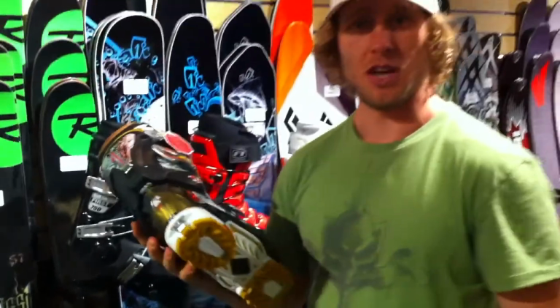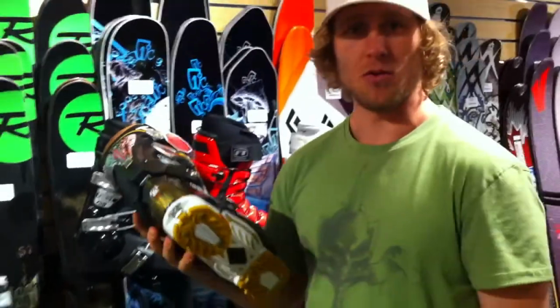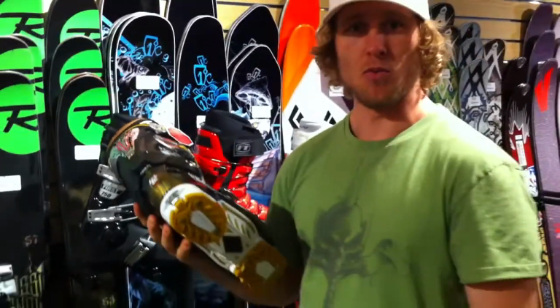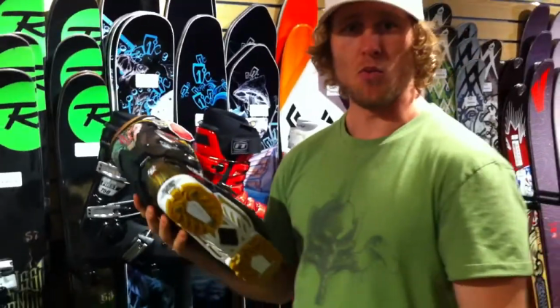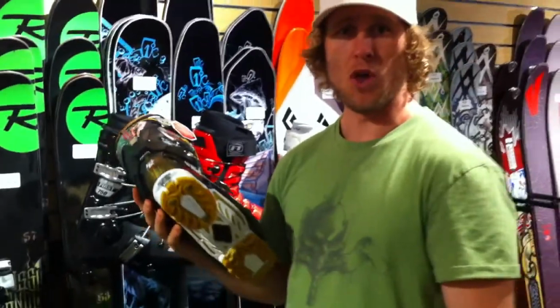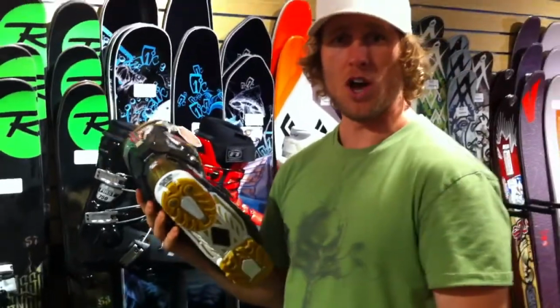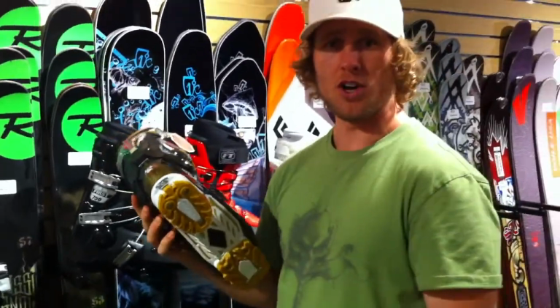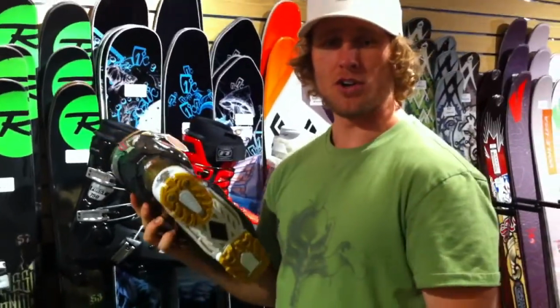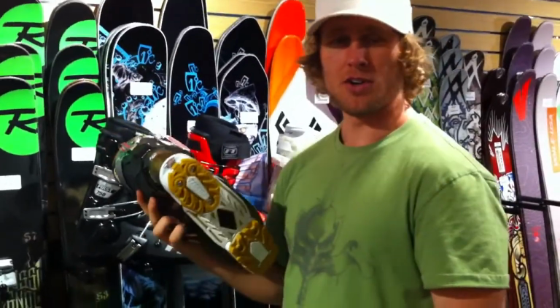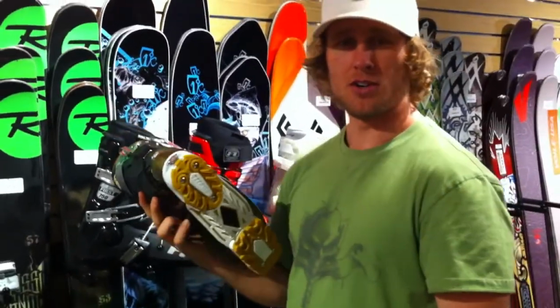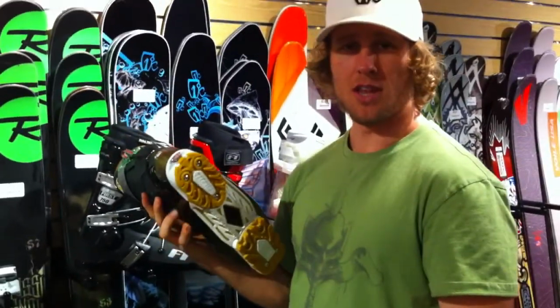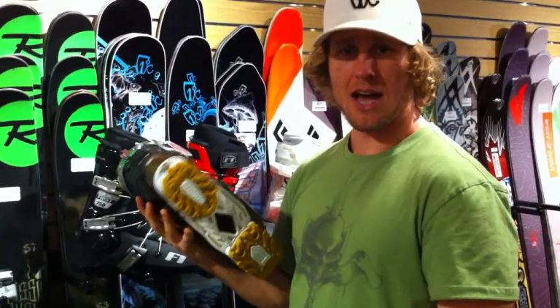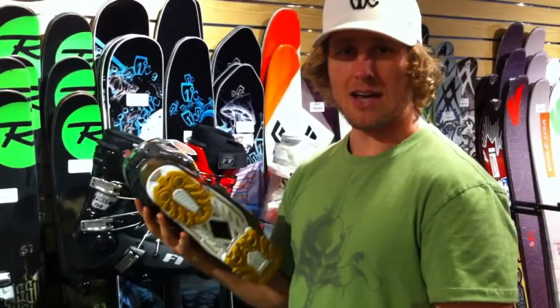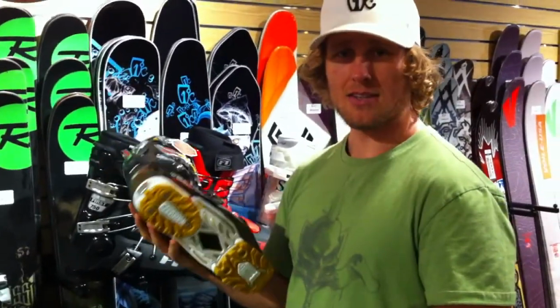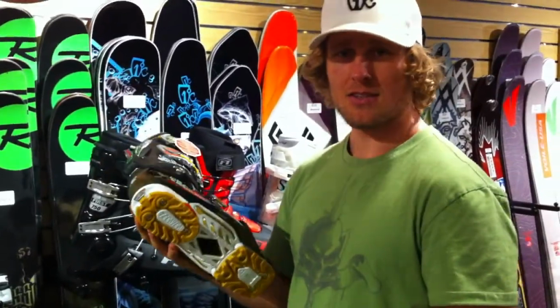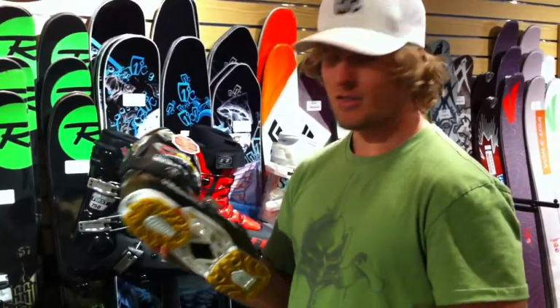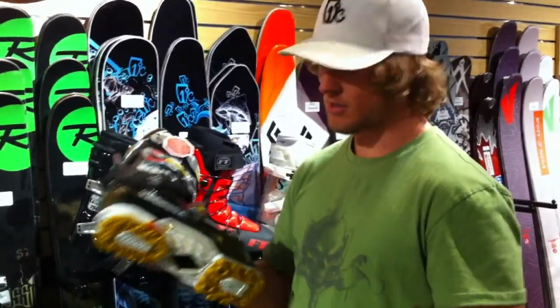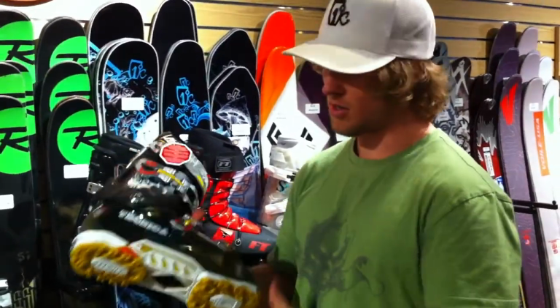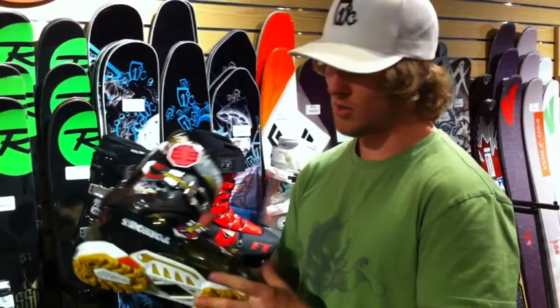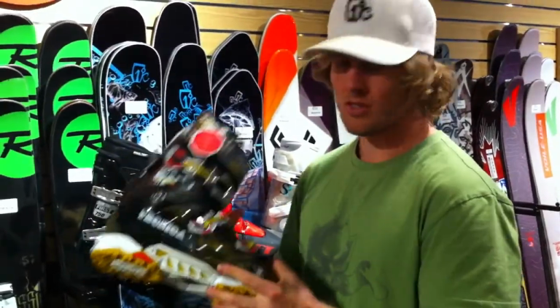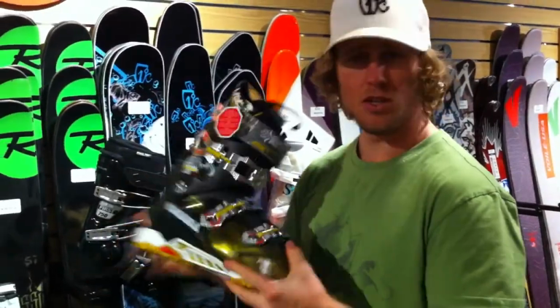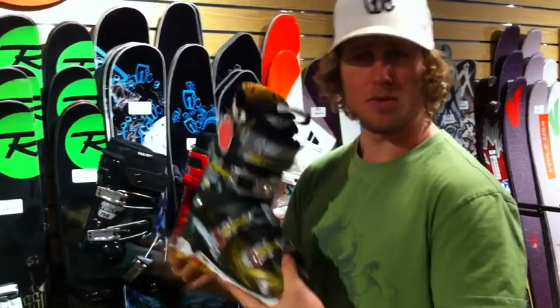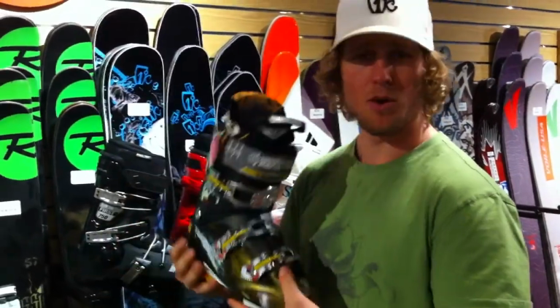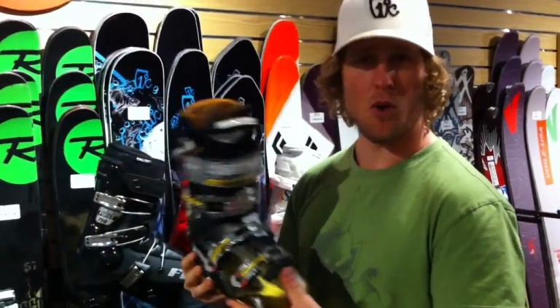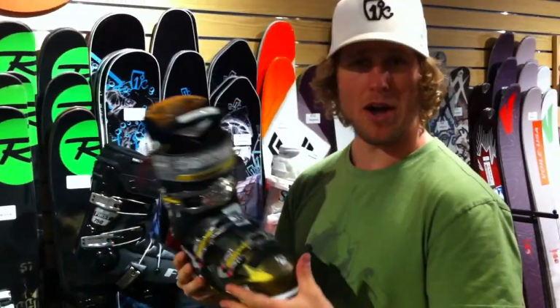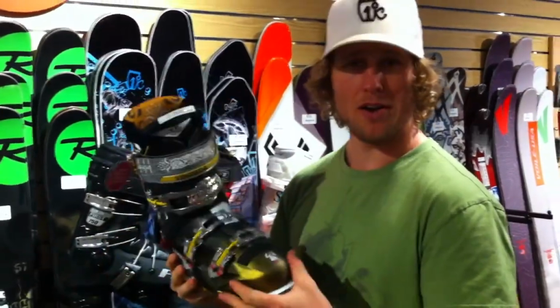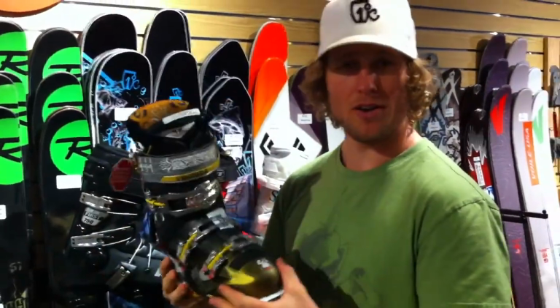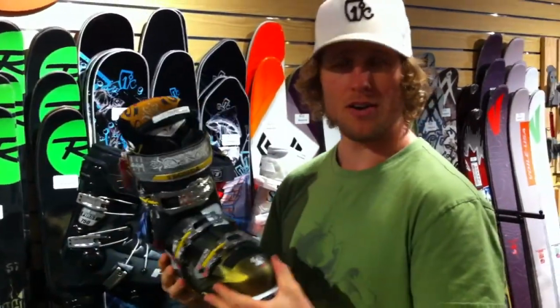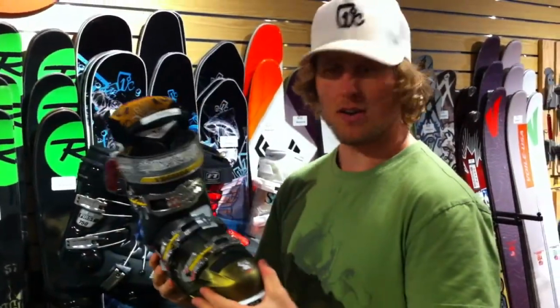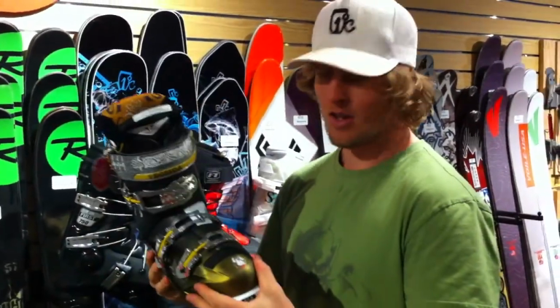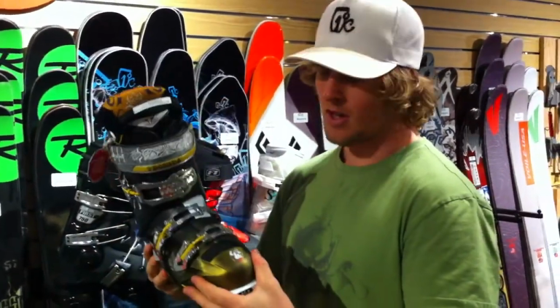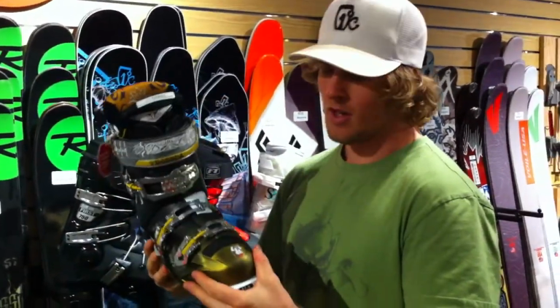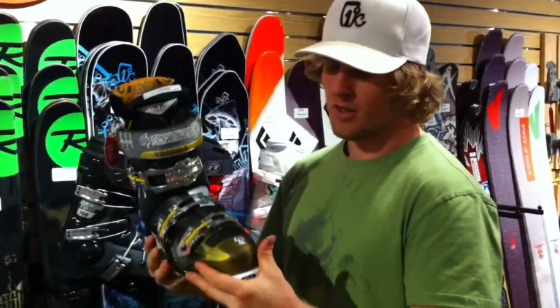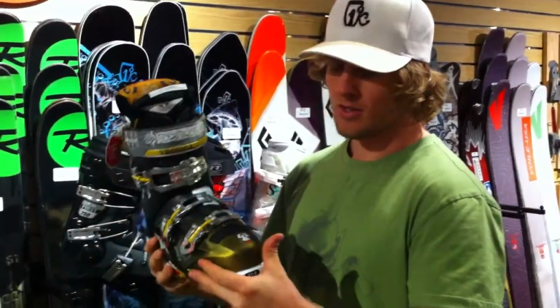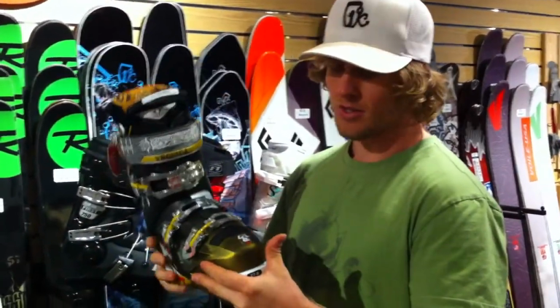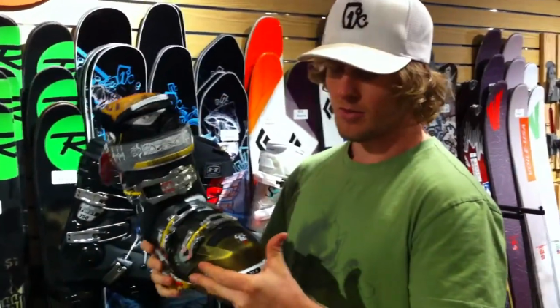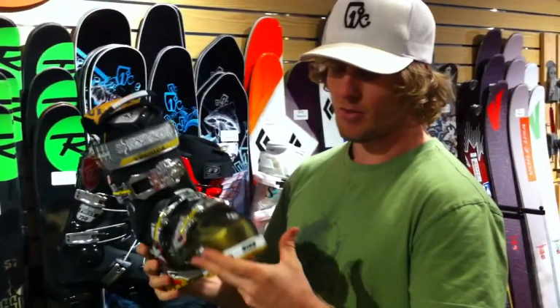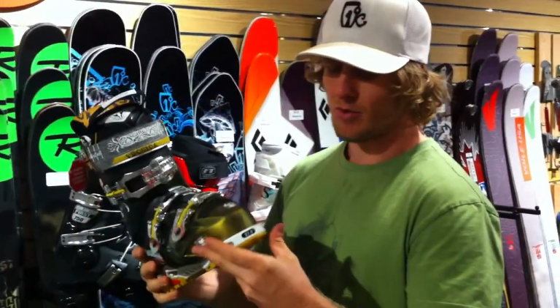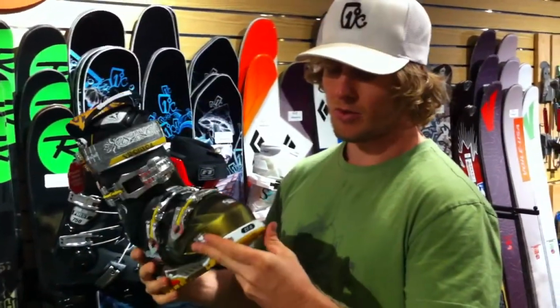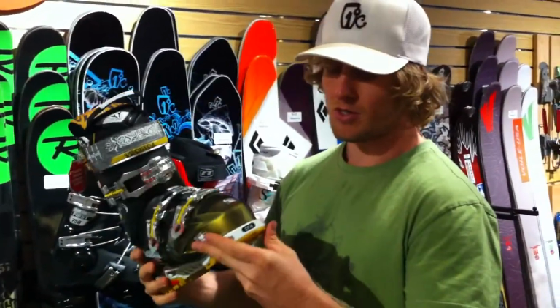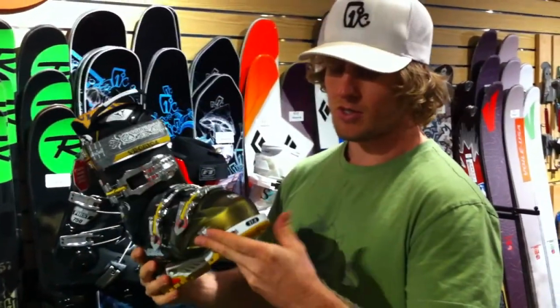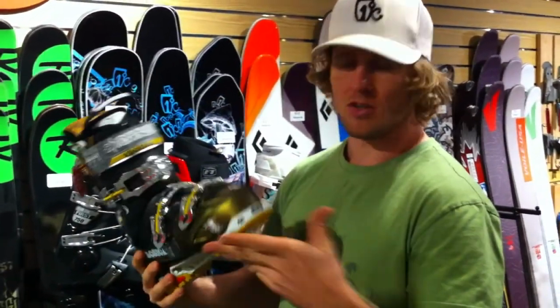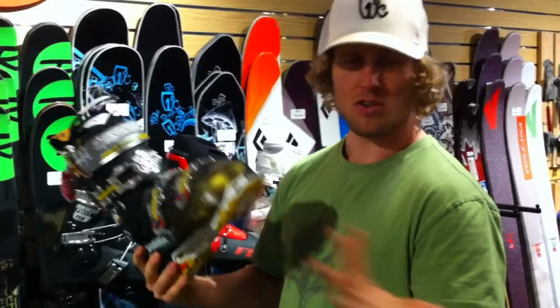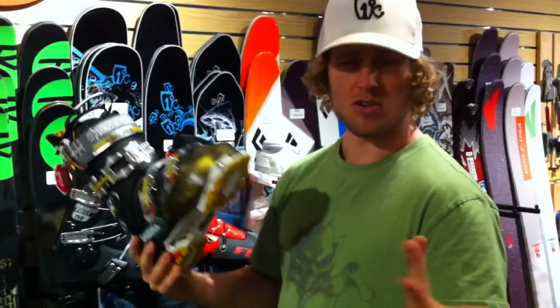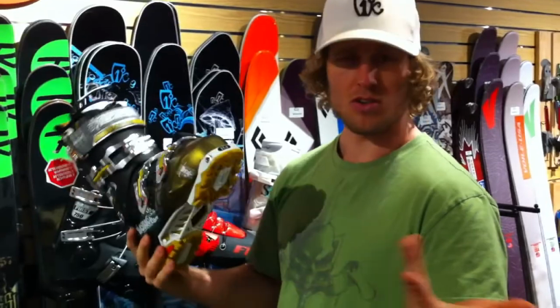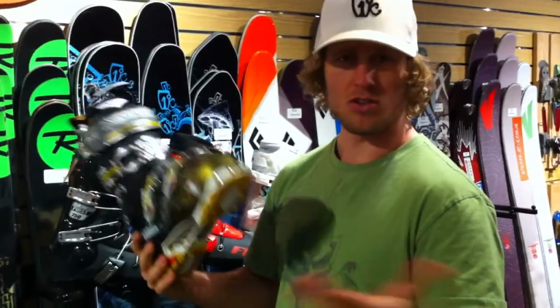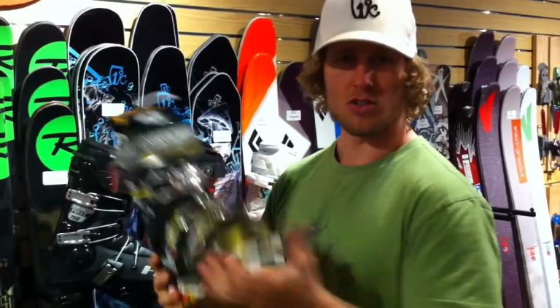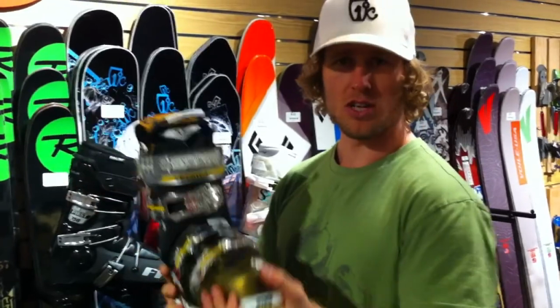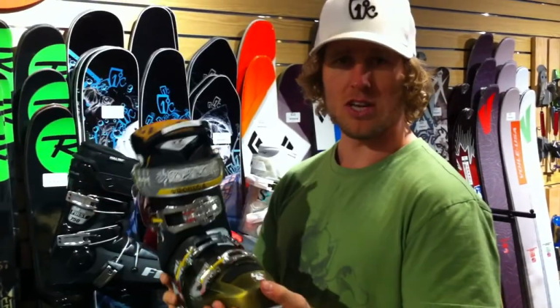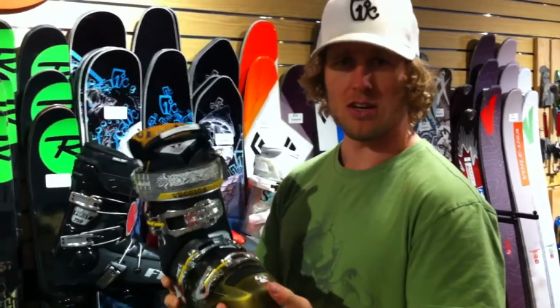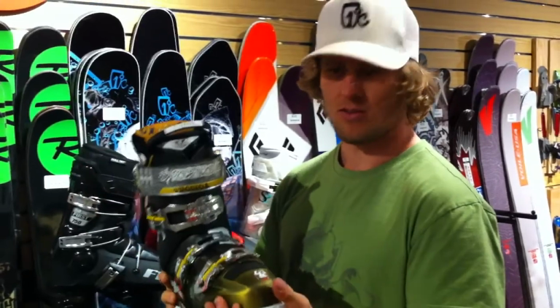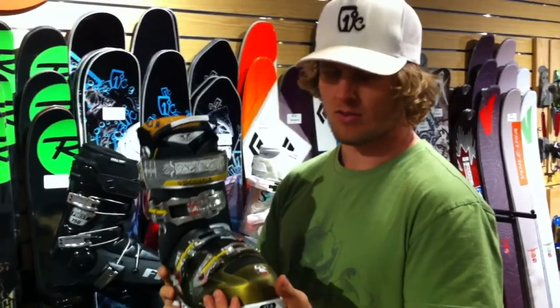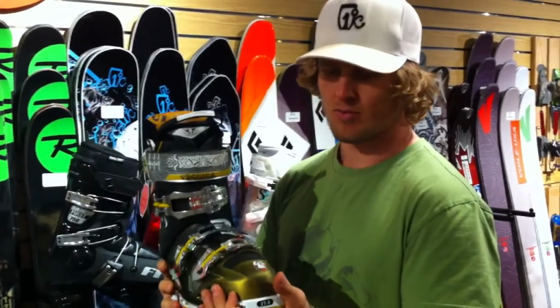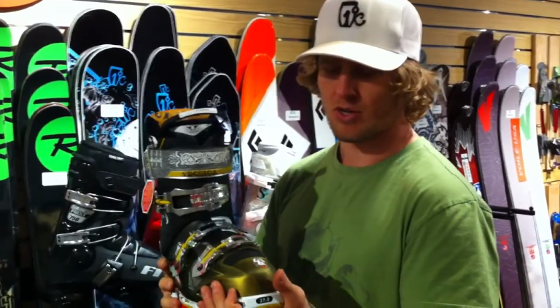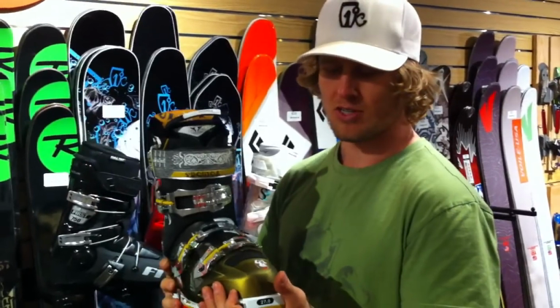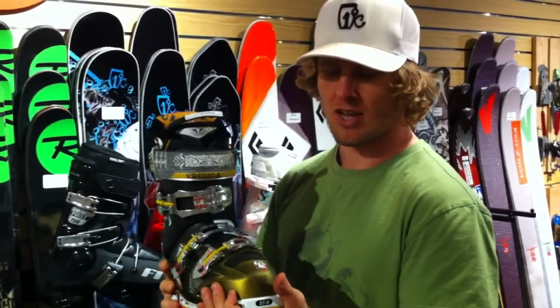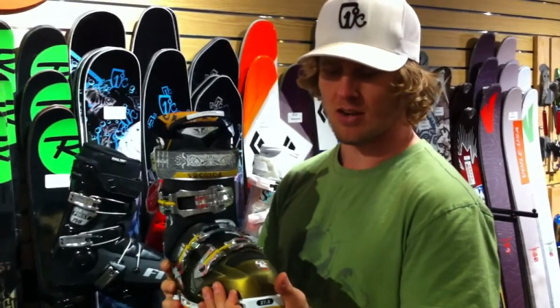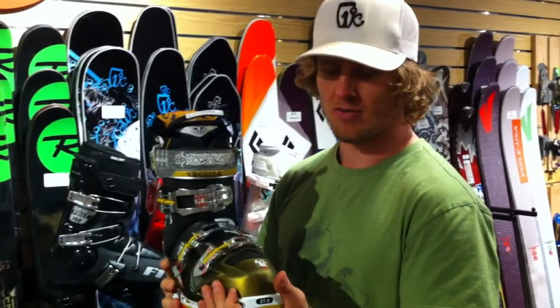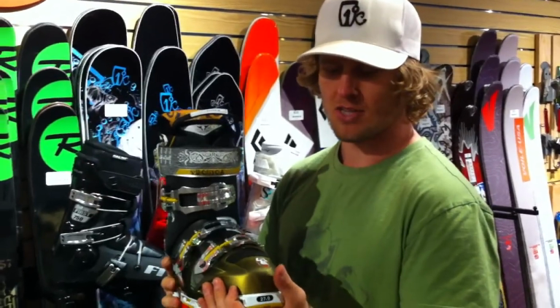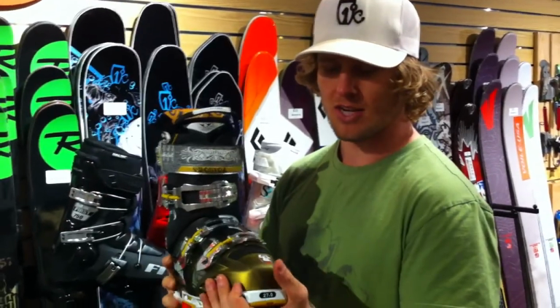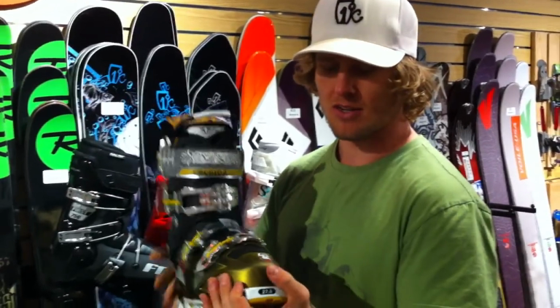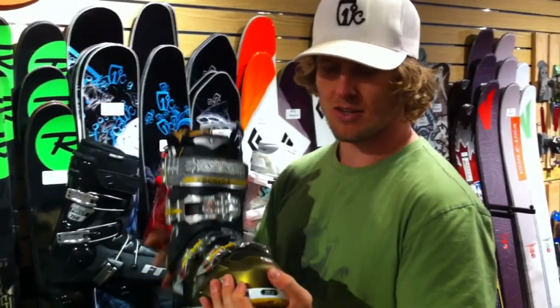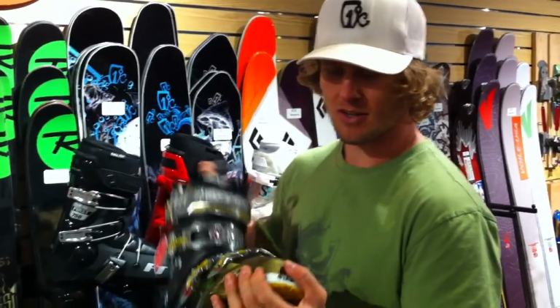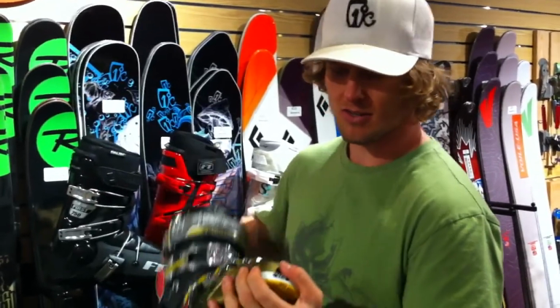It's got a 100 last, so it's a little bit wider than some boots. It's usually pretty standard for Technica.